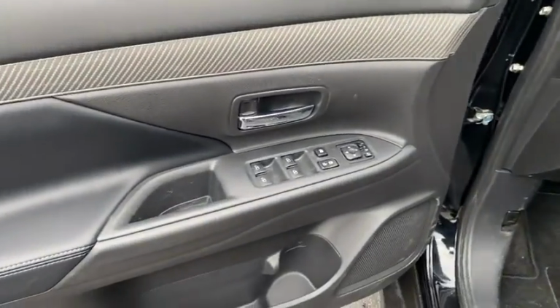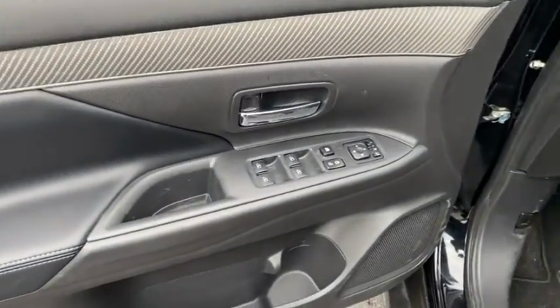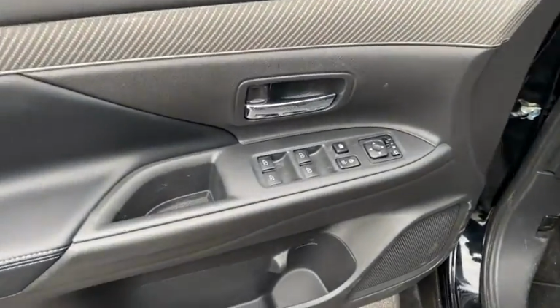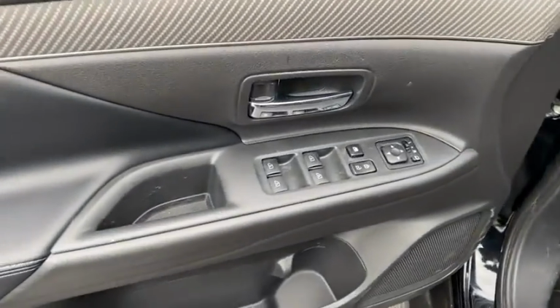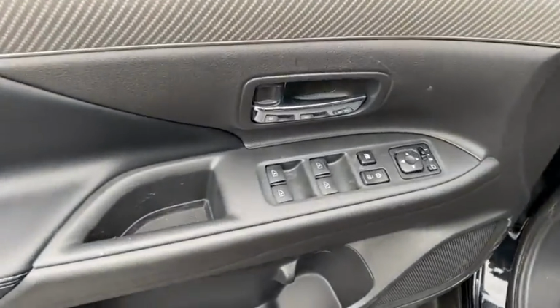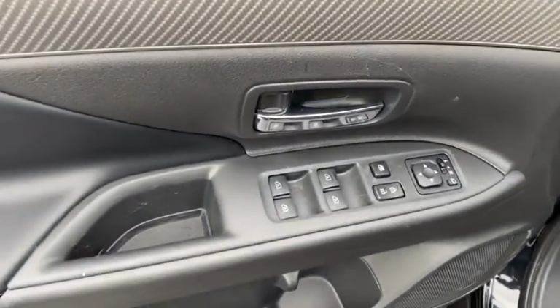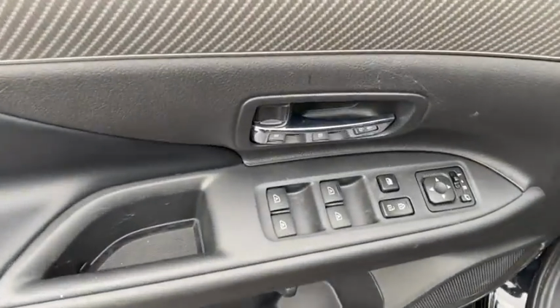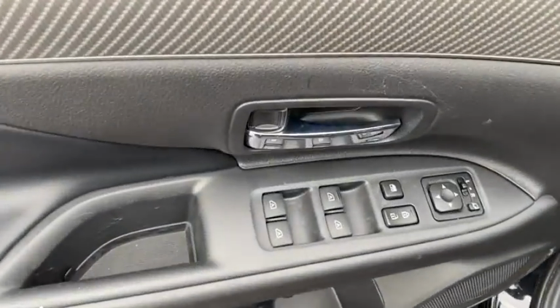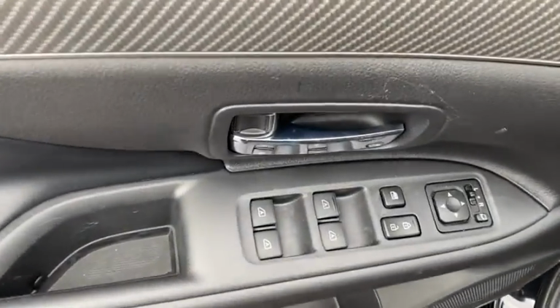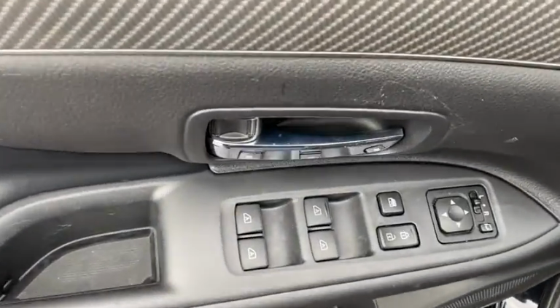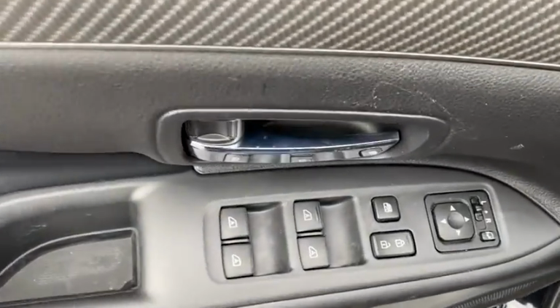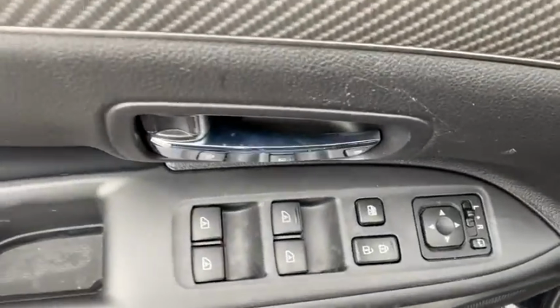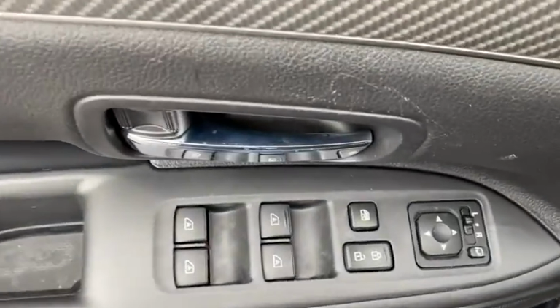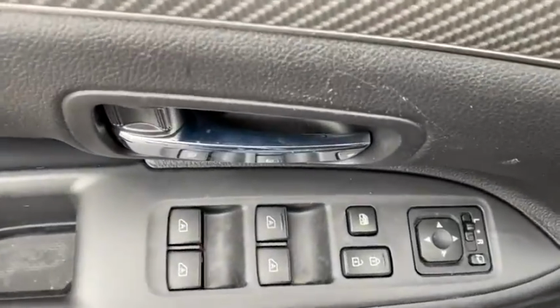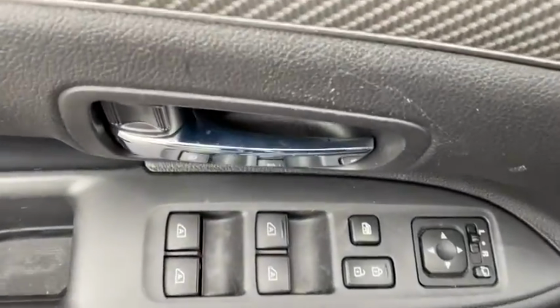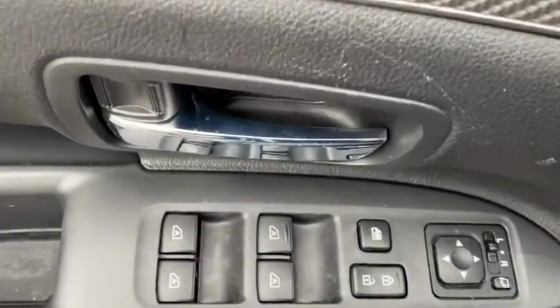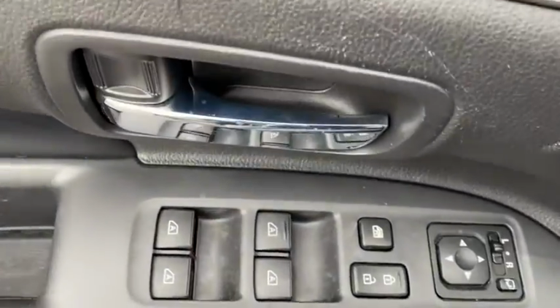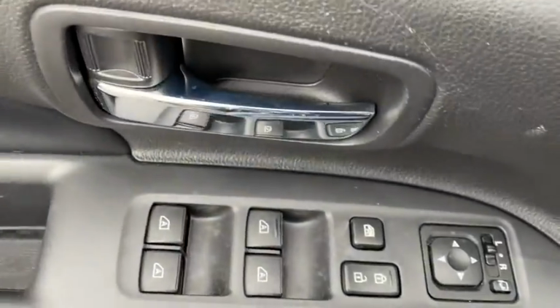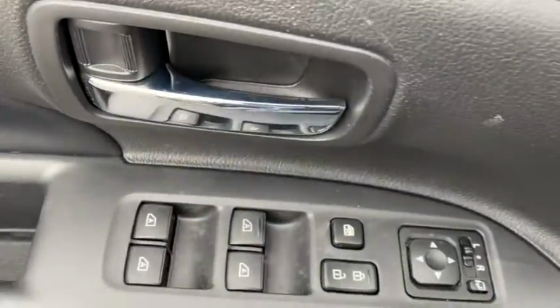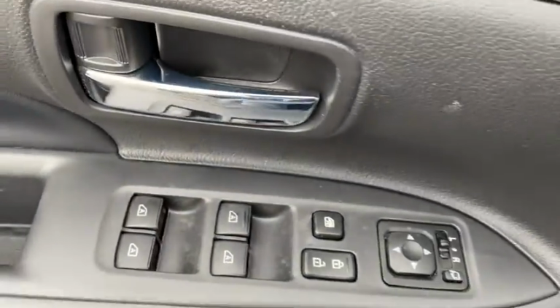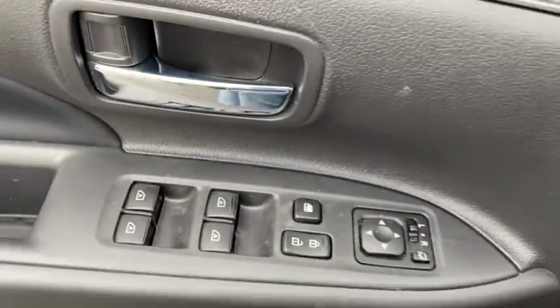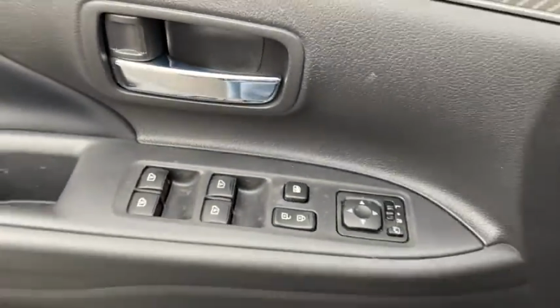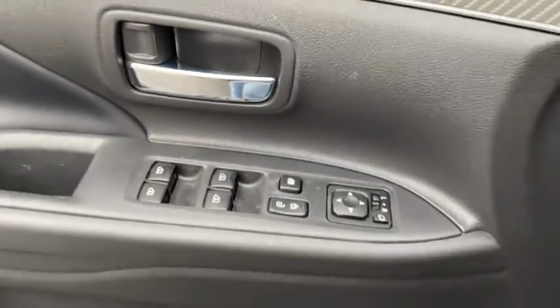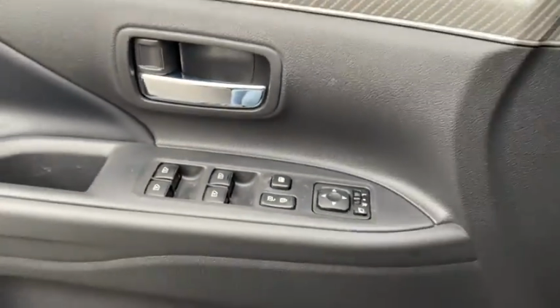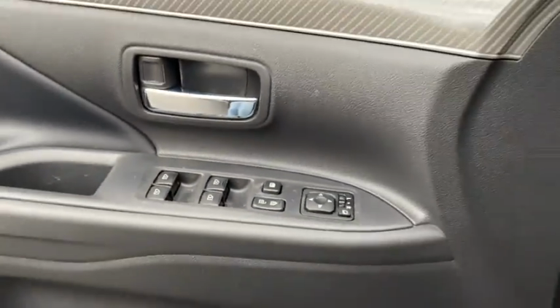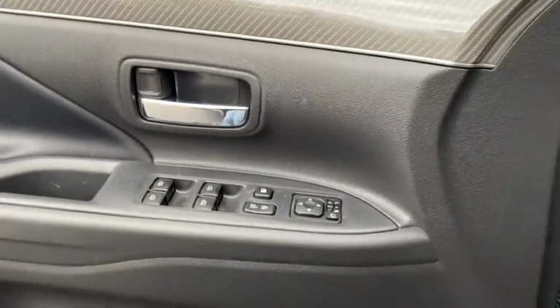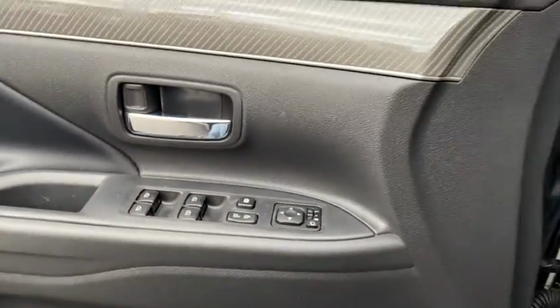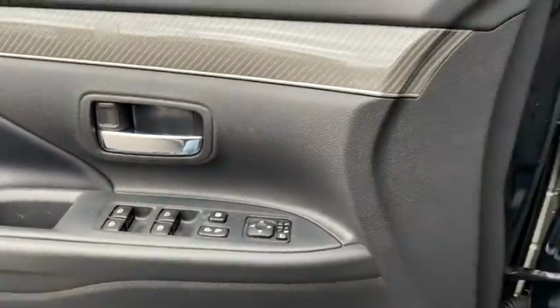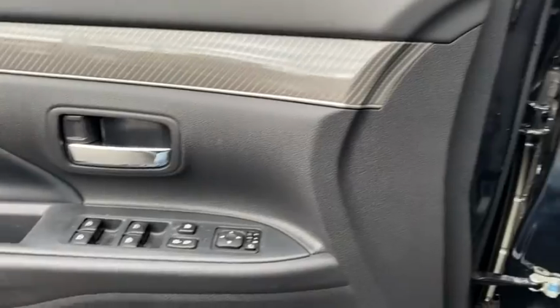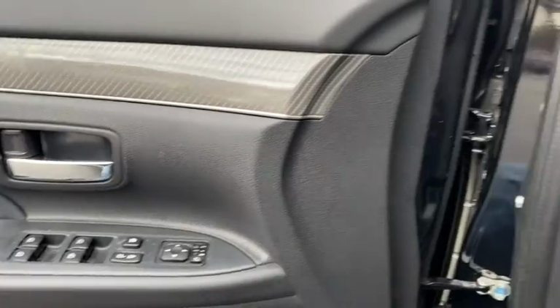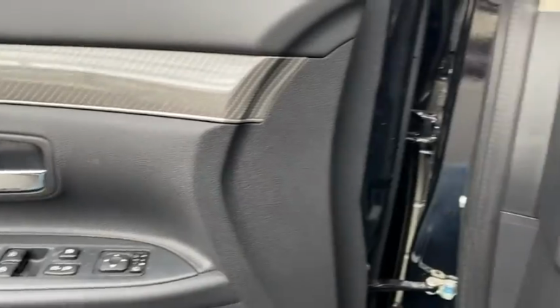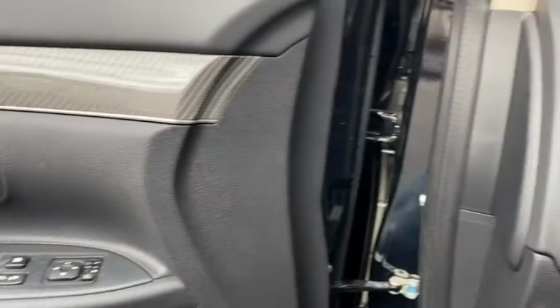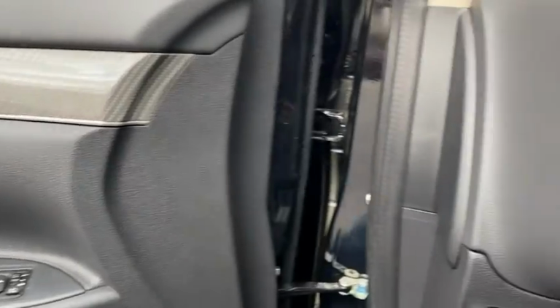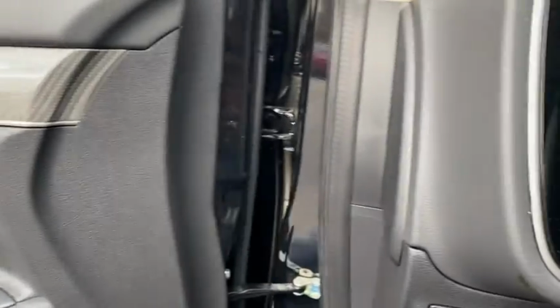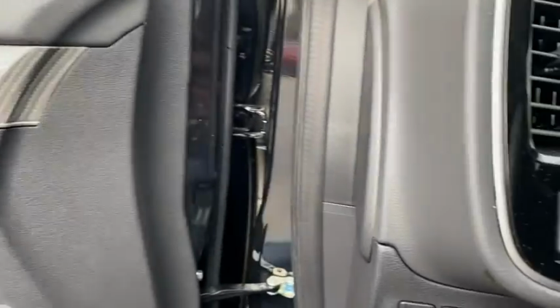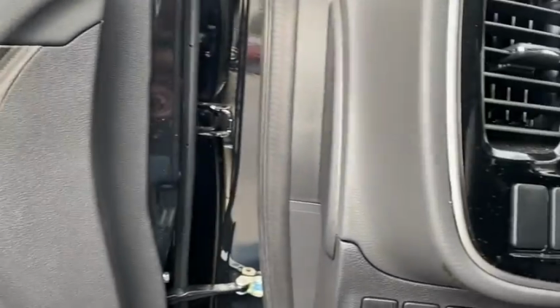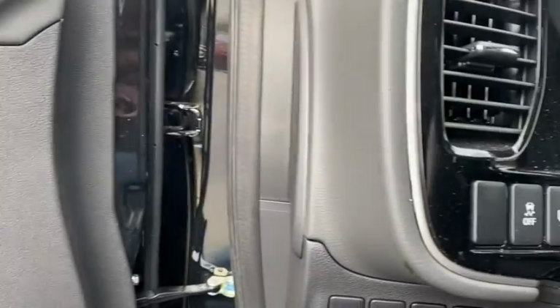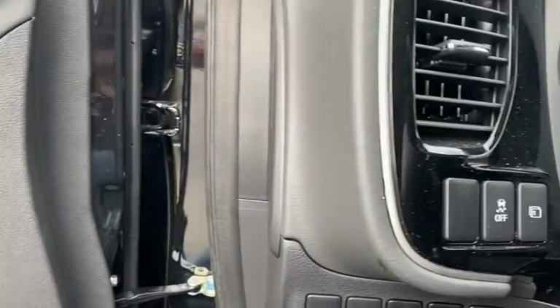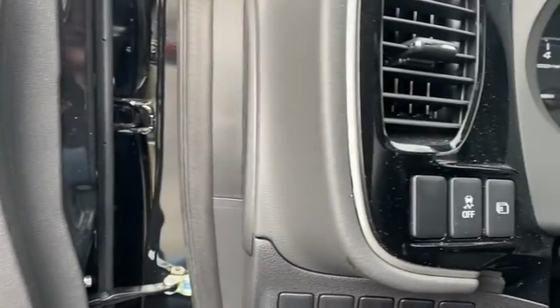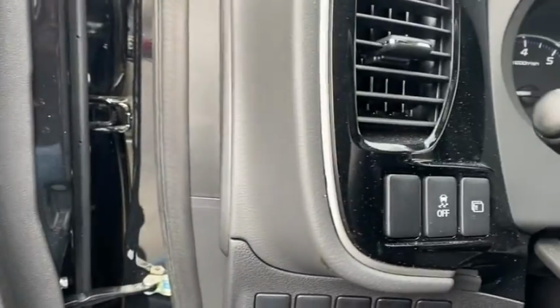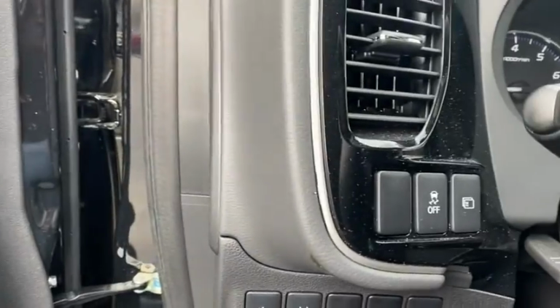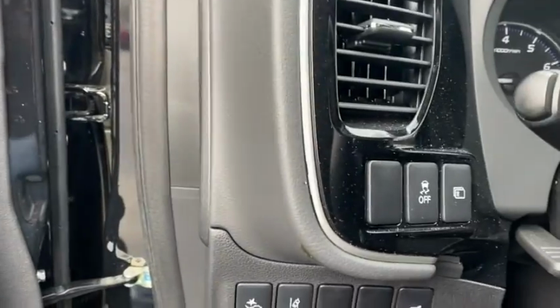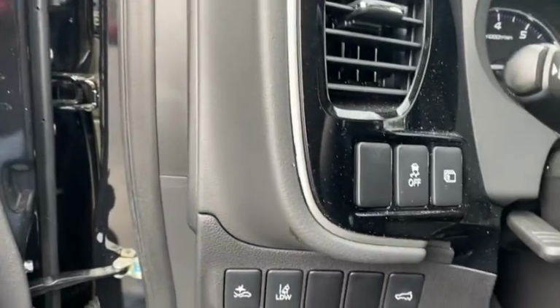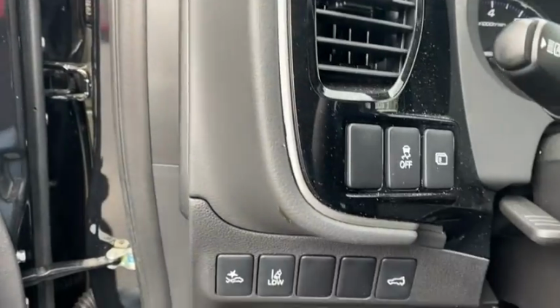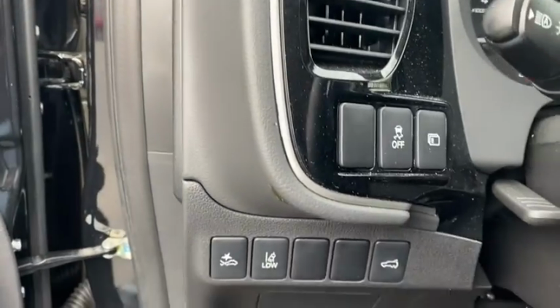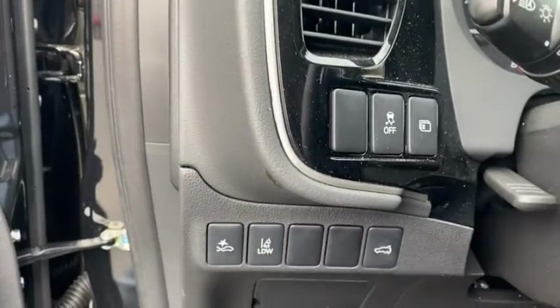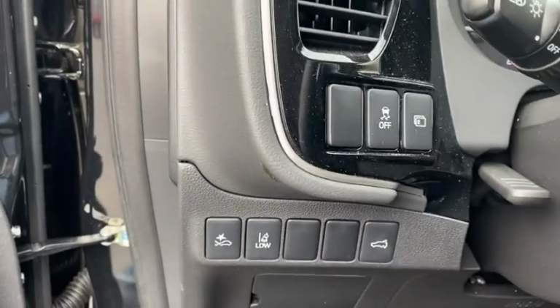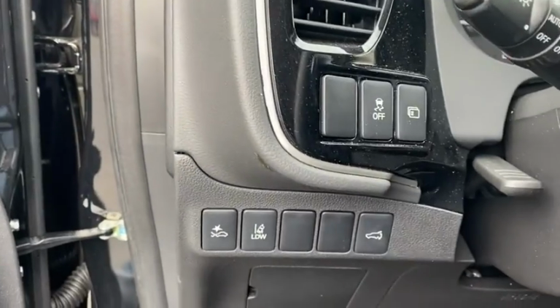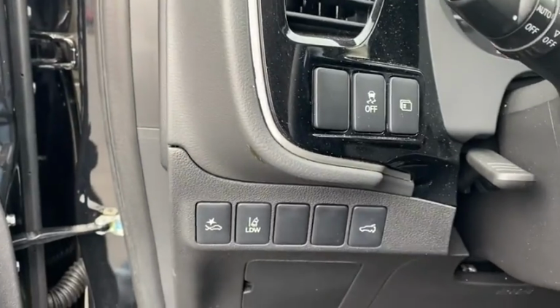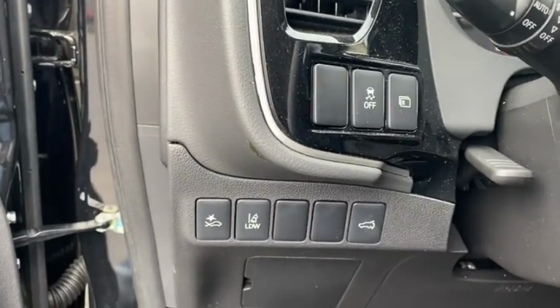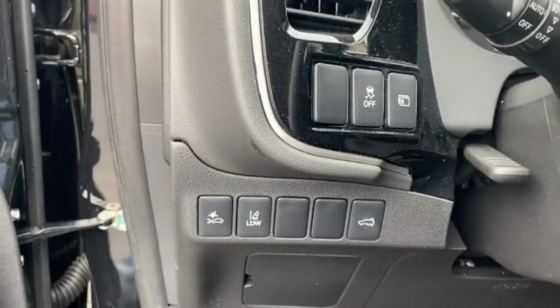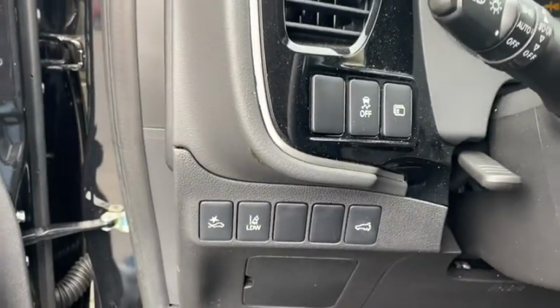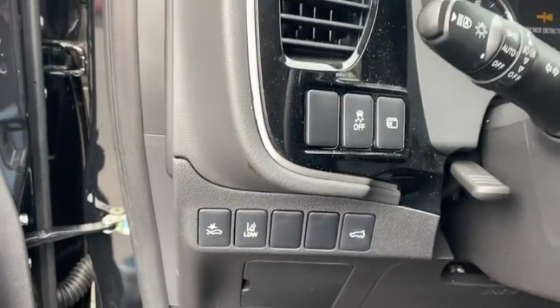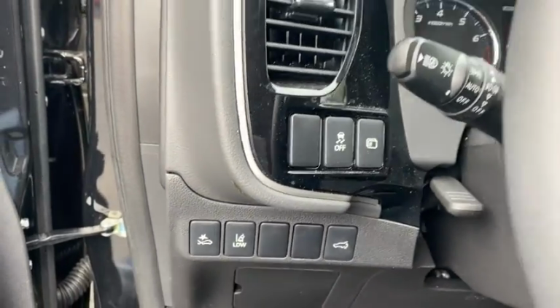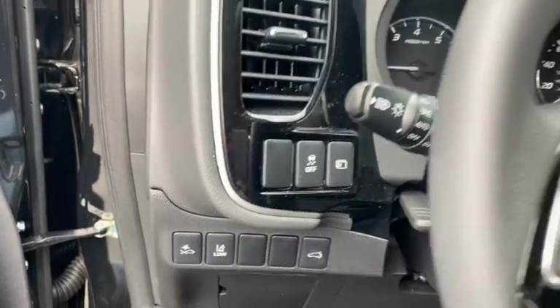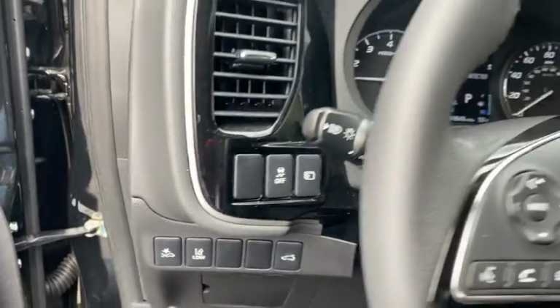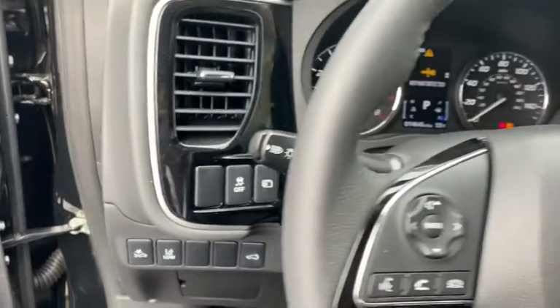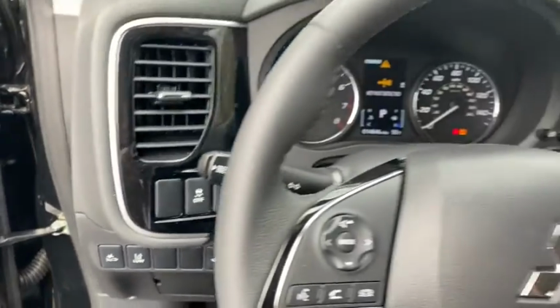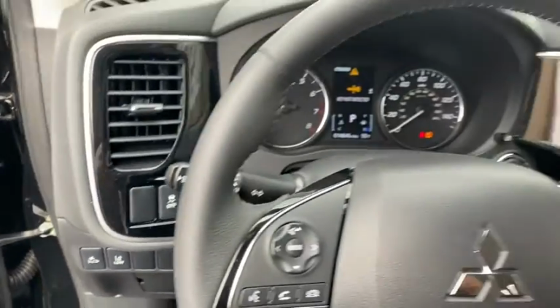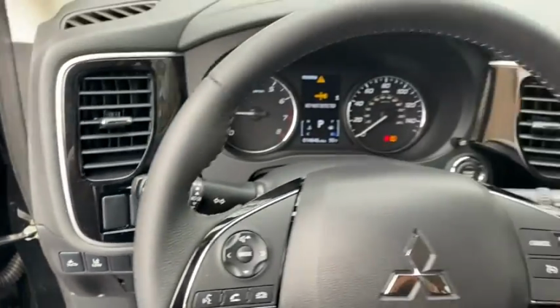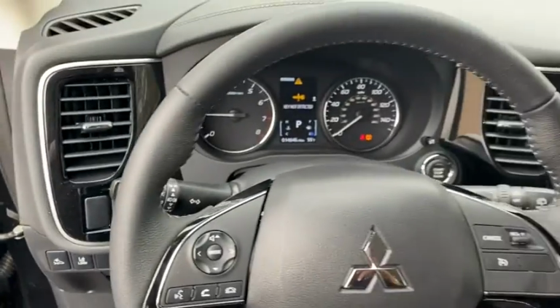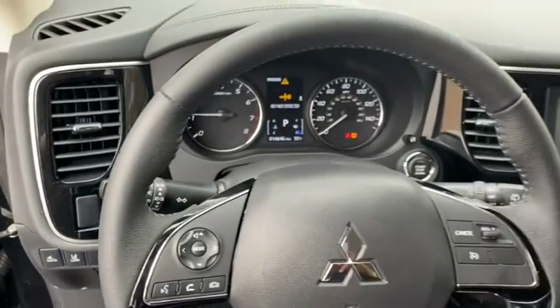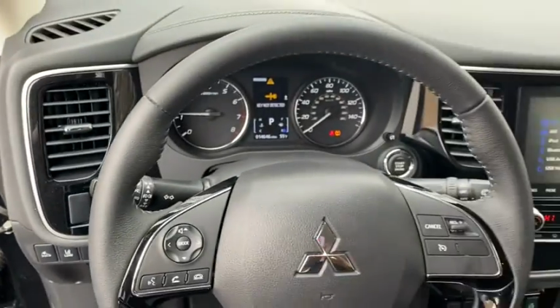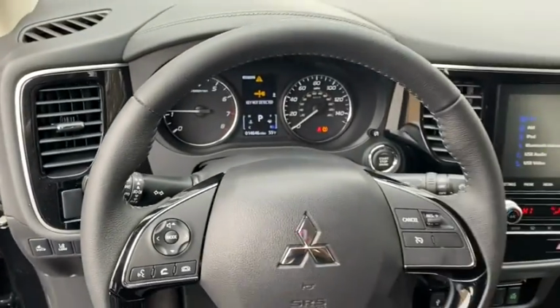This vehicle has less than 15,000 miles. Here are some of this vehicle's great options: power liftgate, traction control,